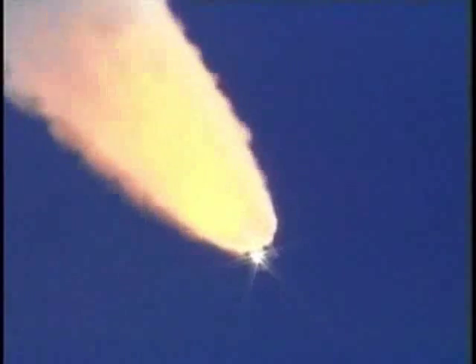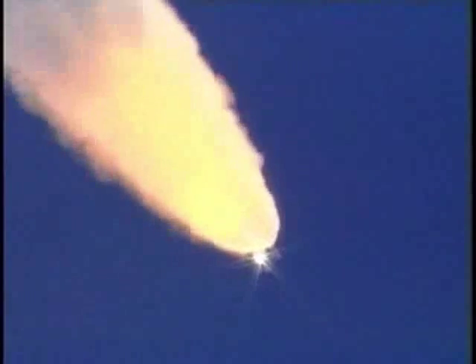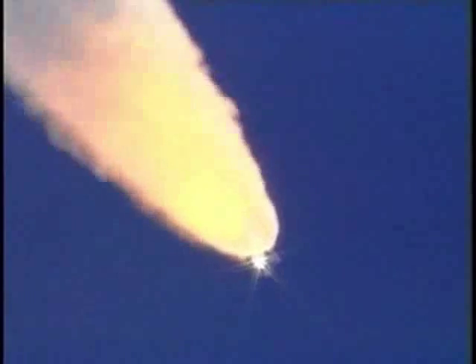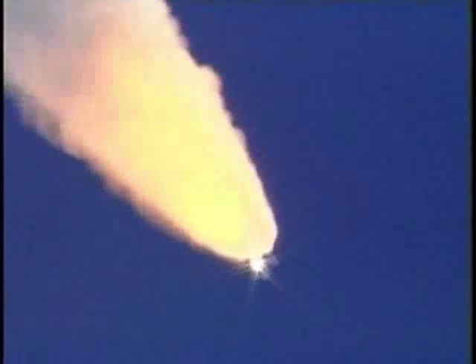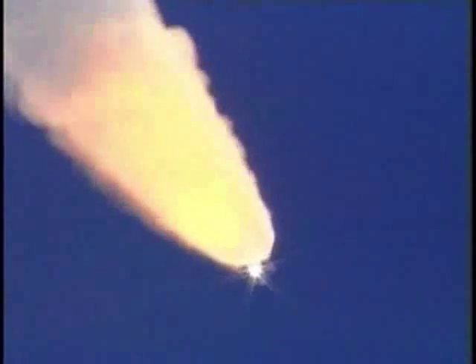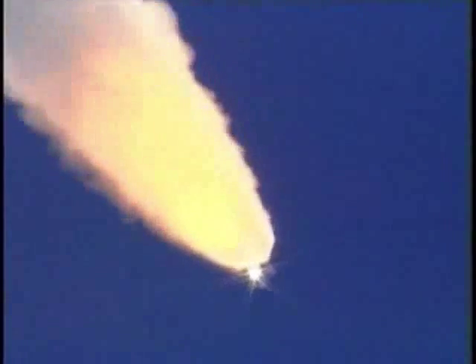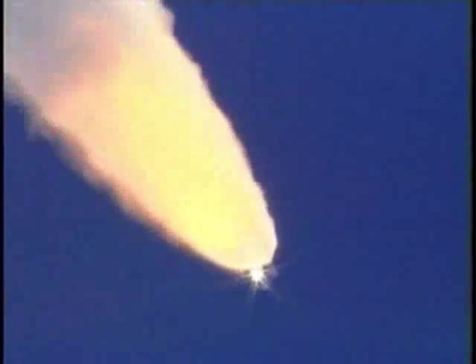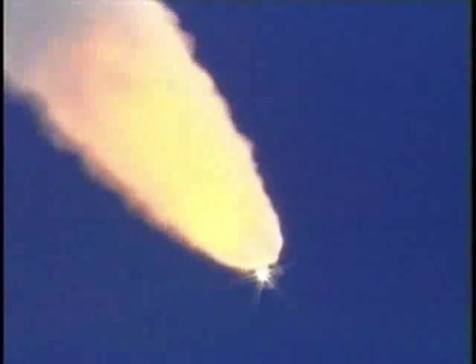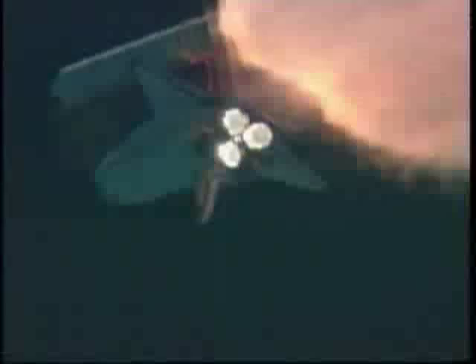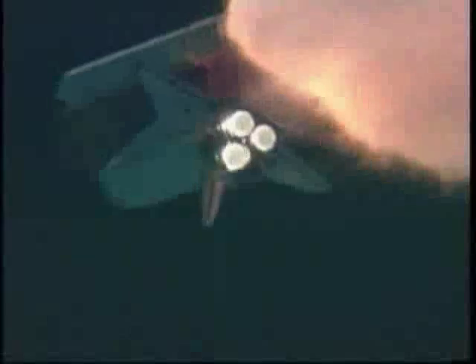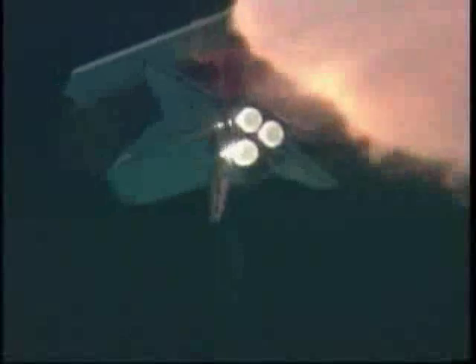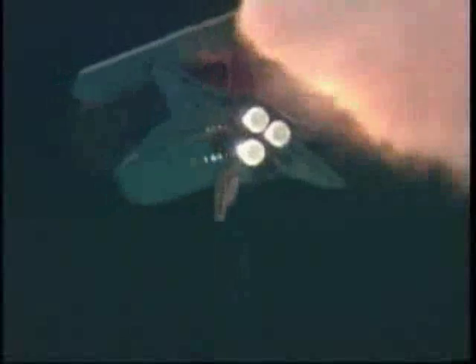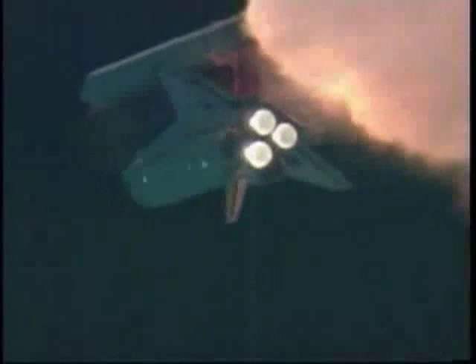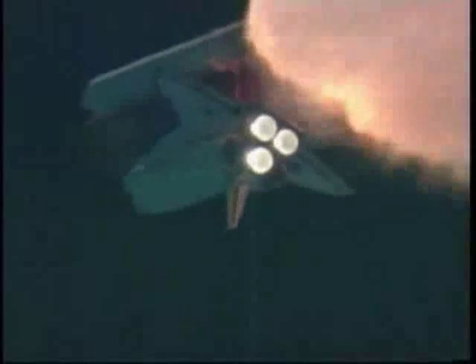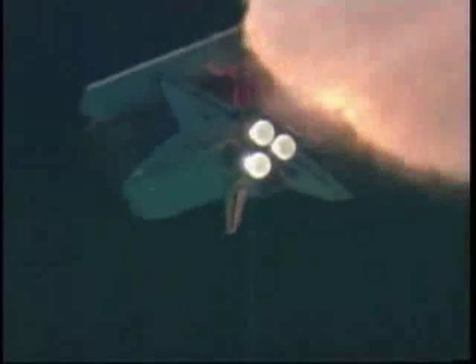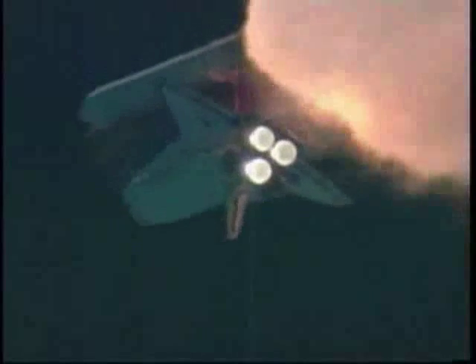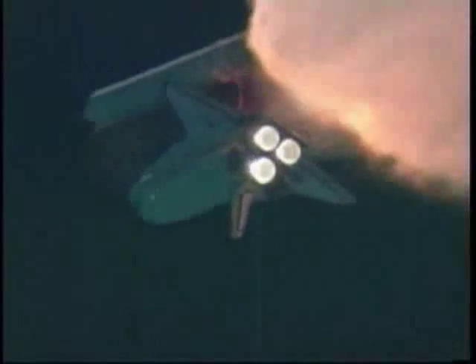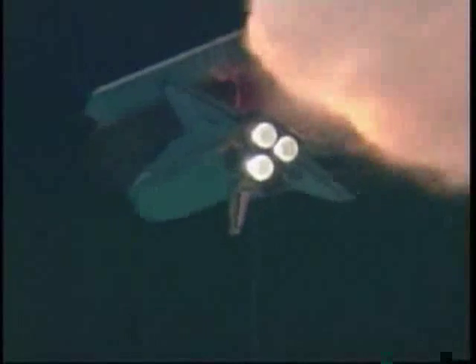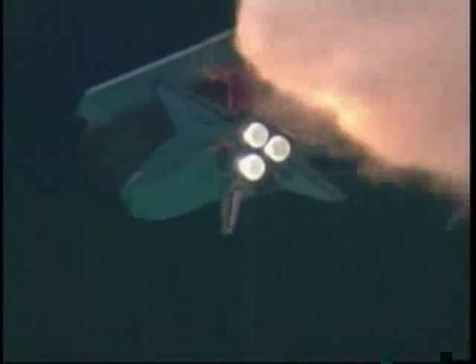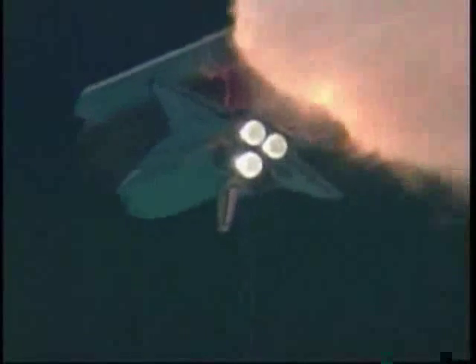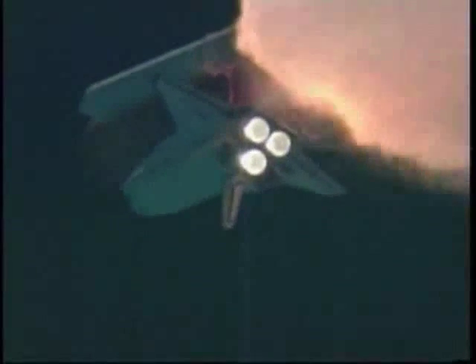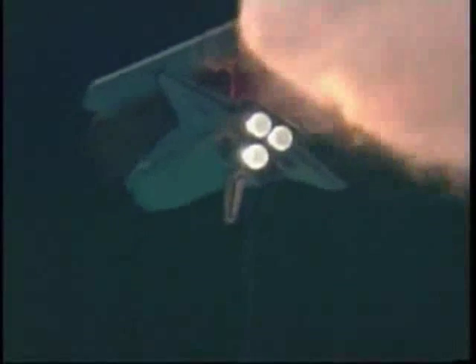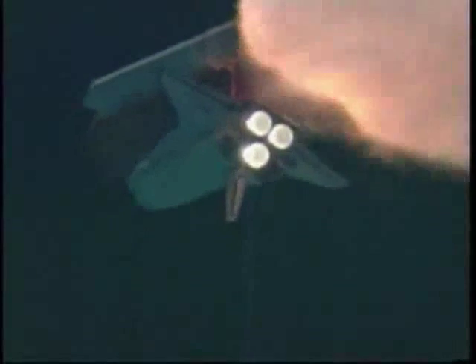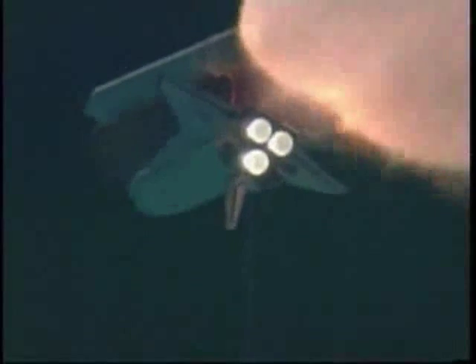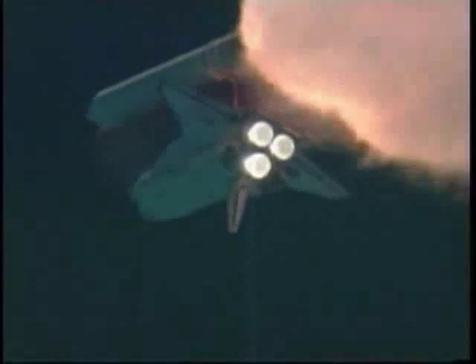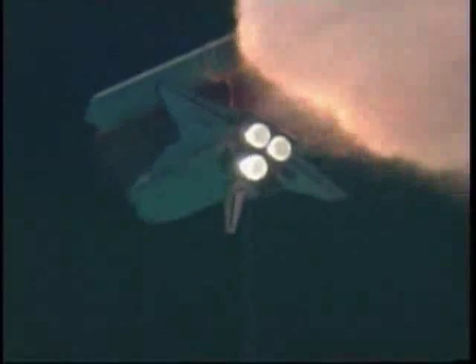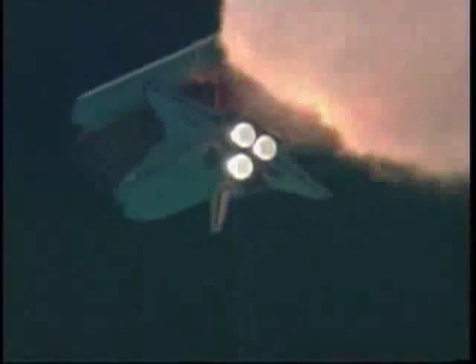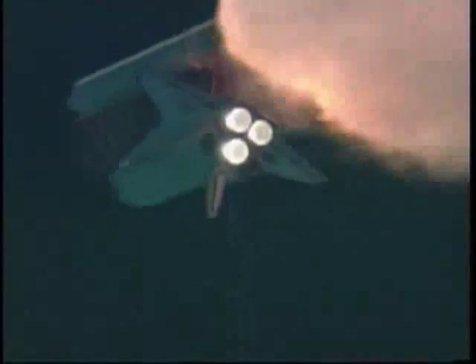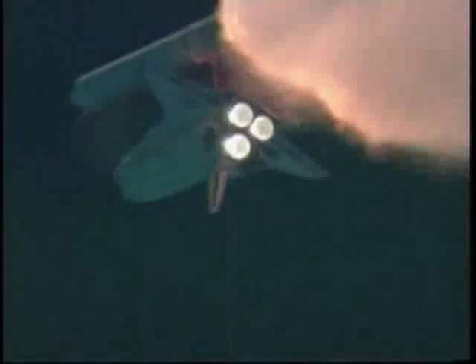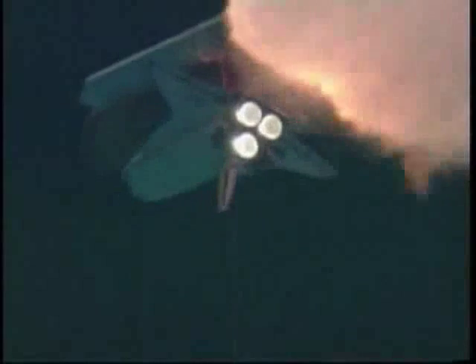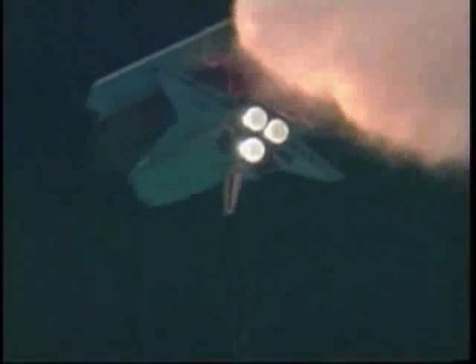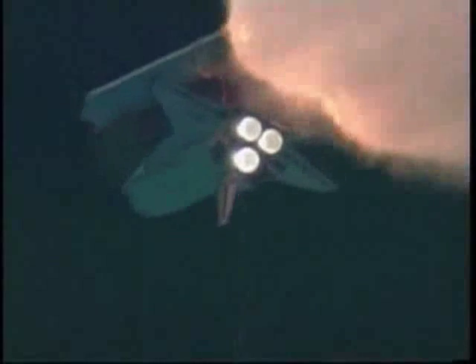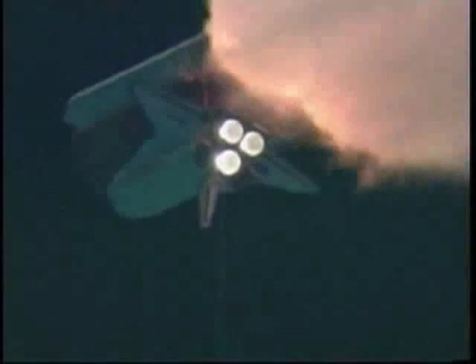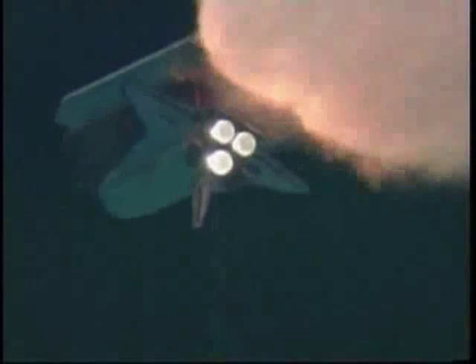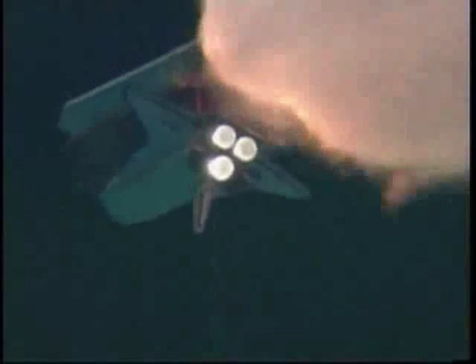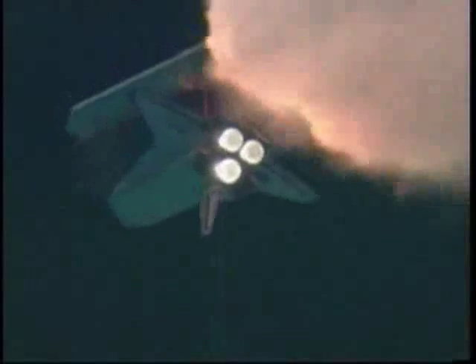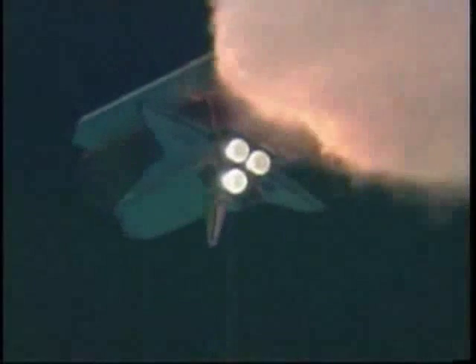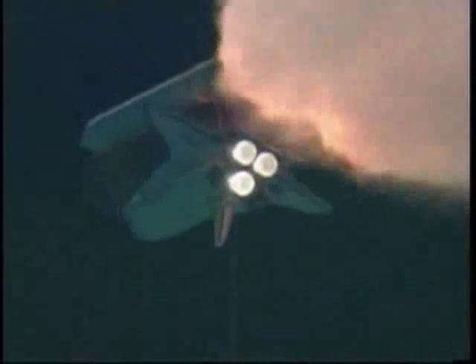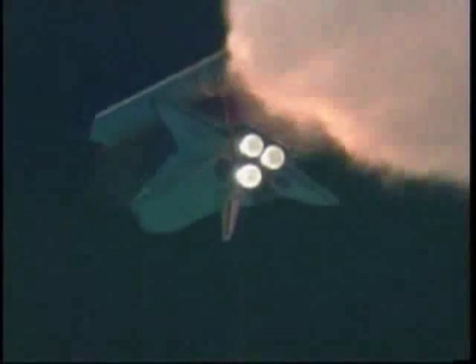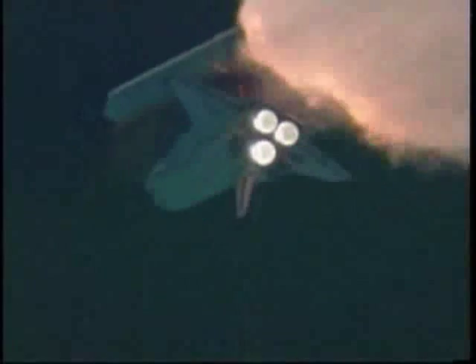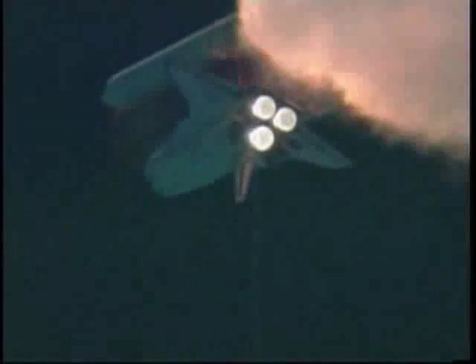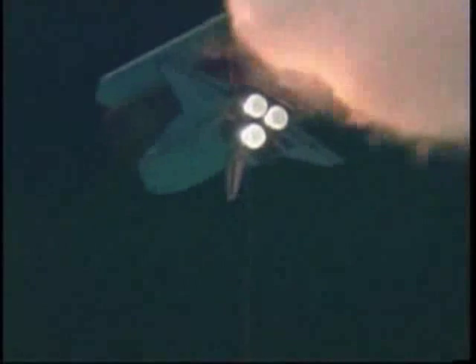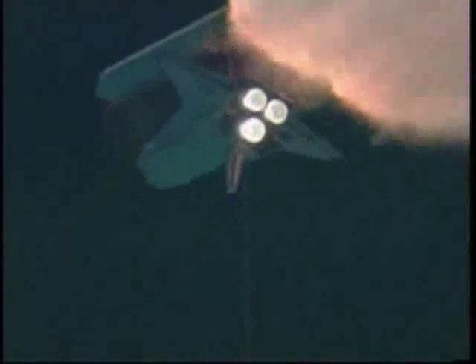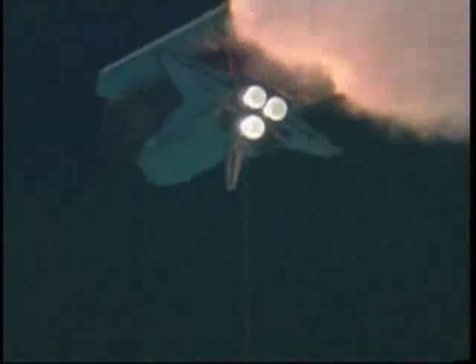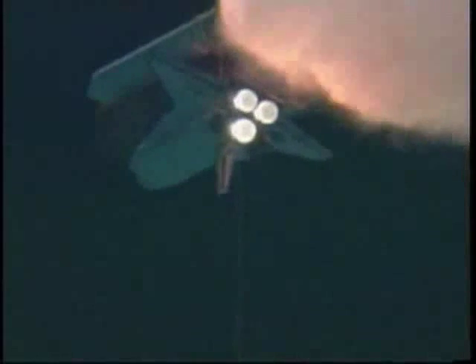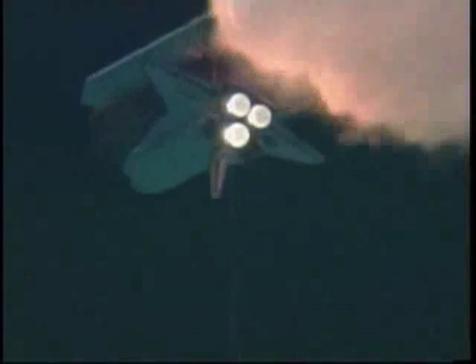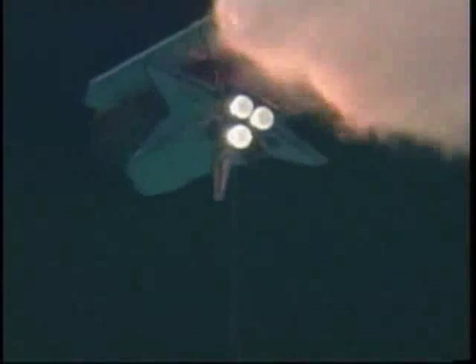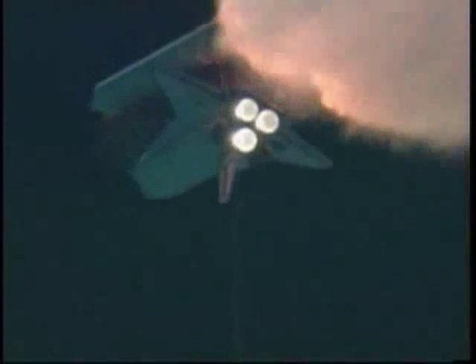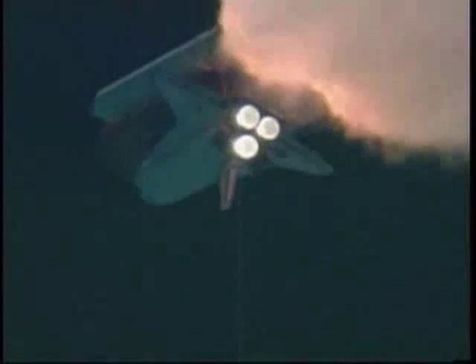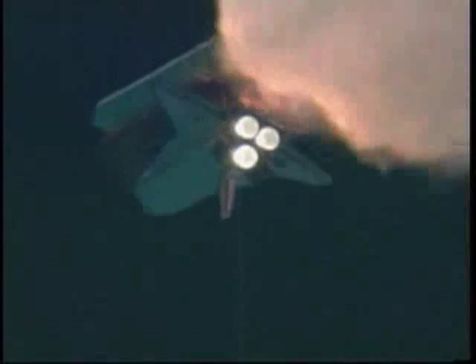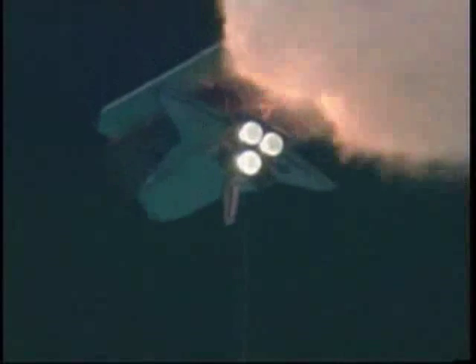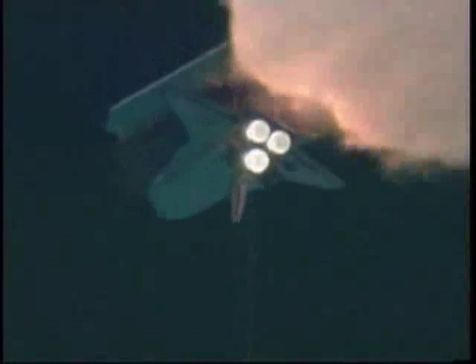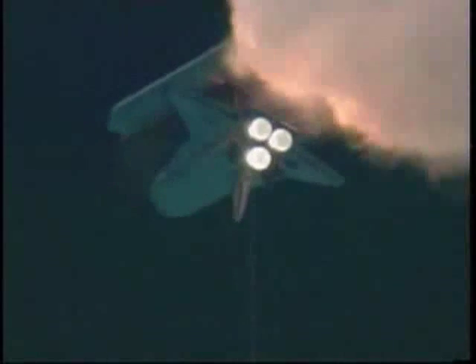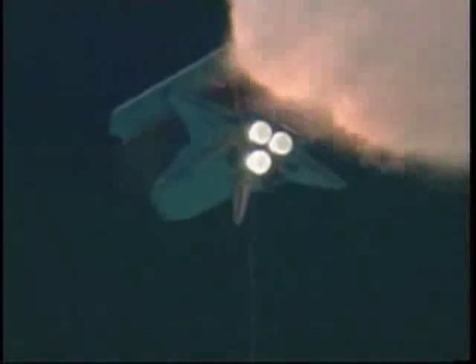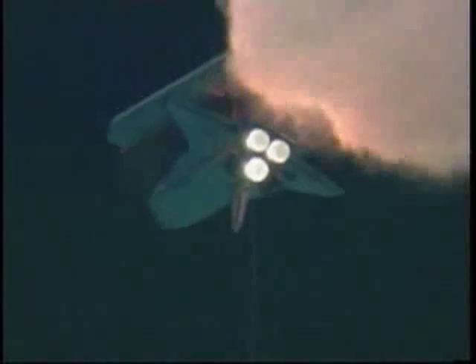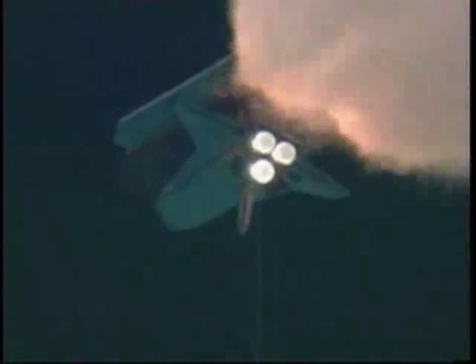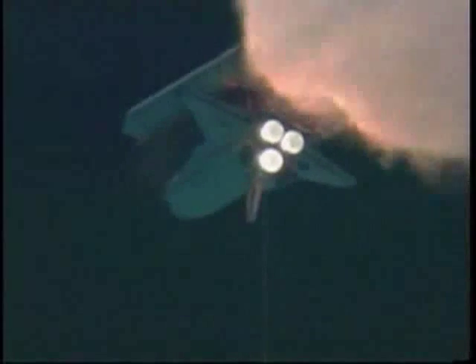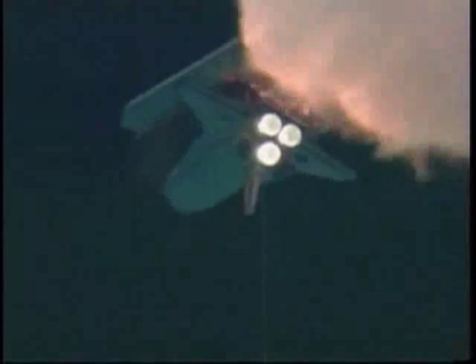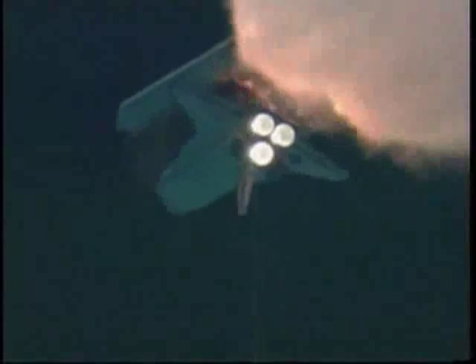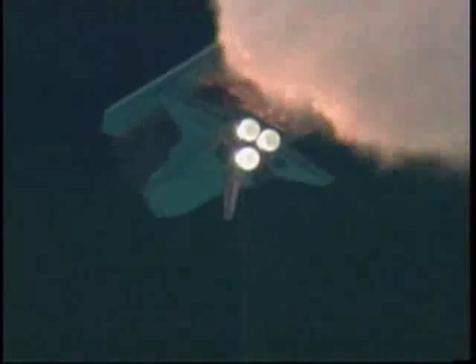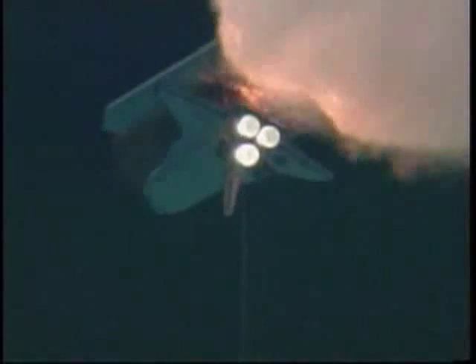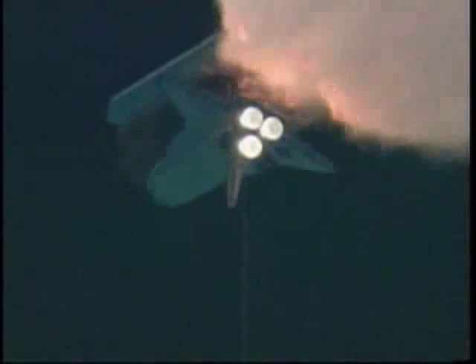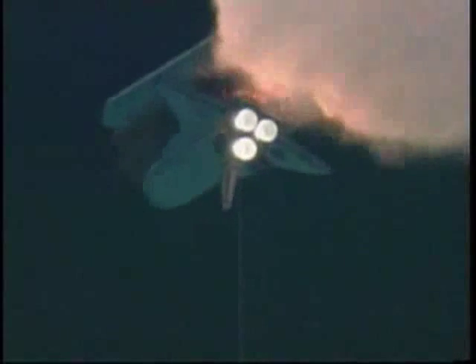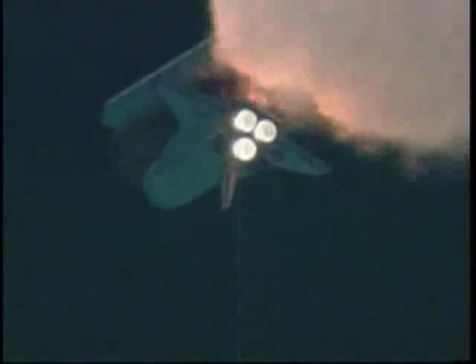The throttle-up call acknowledged by Commander Steve Lindsey. Discovery, Houston — it's expected data hits, it'll clear shortly. Copy.